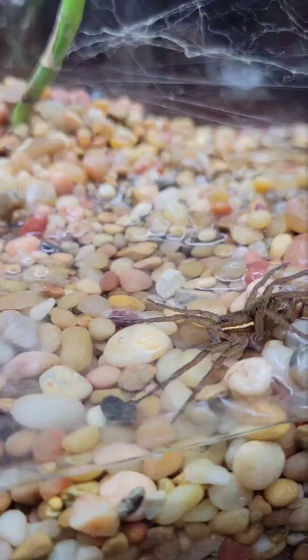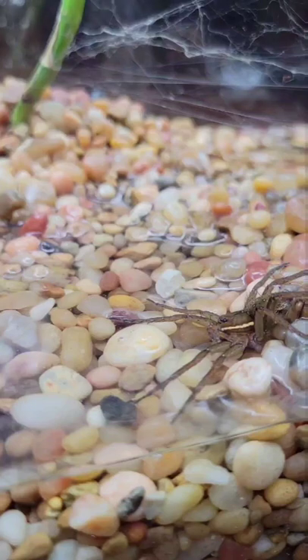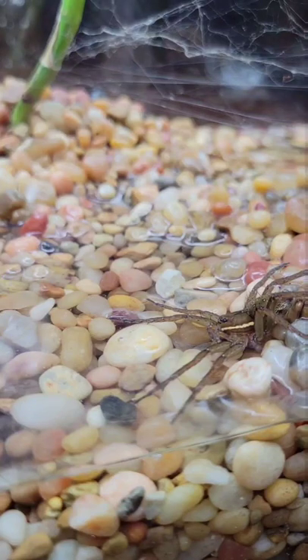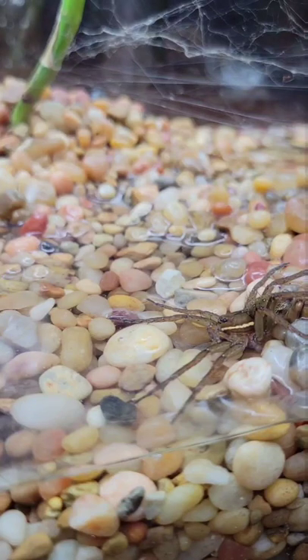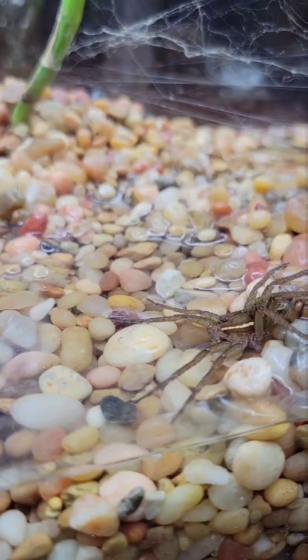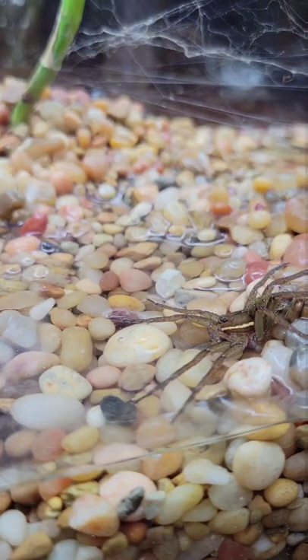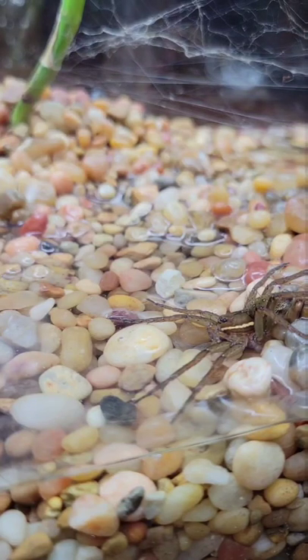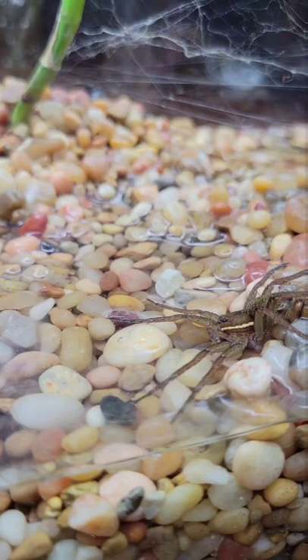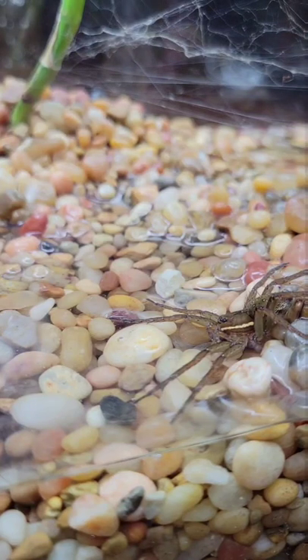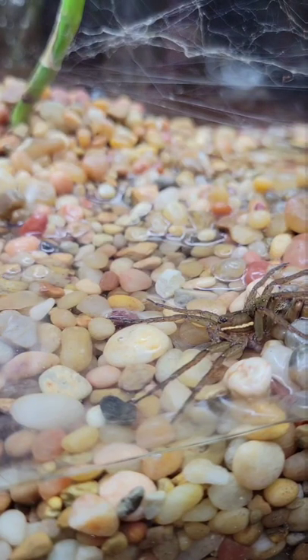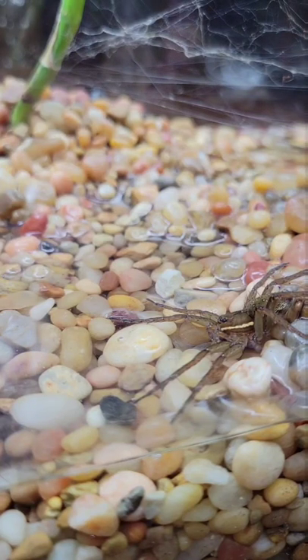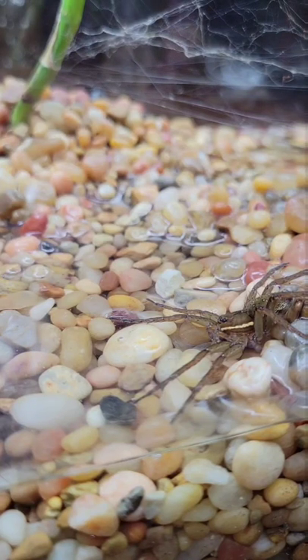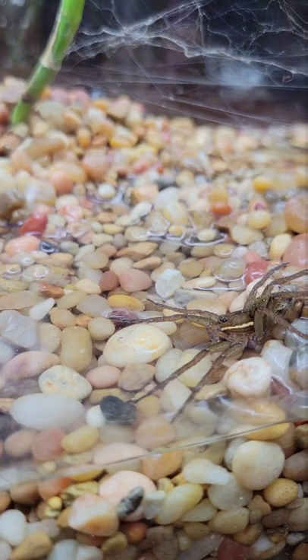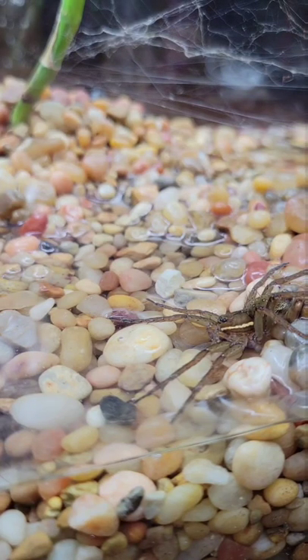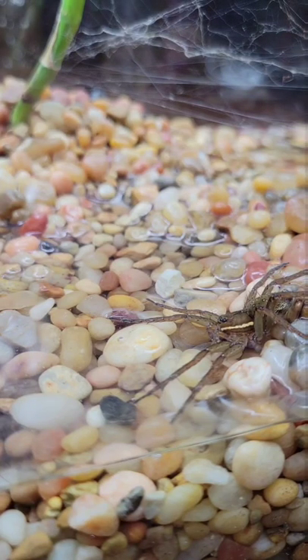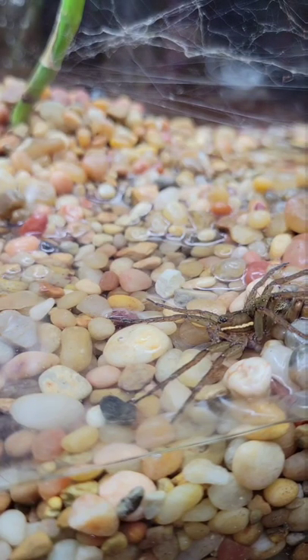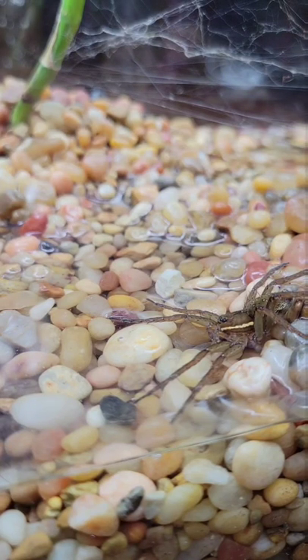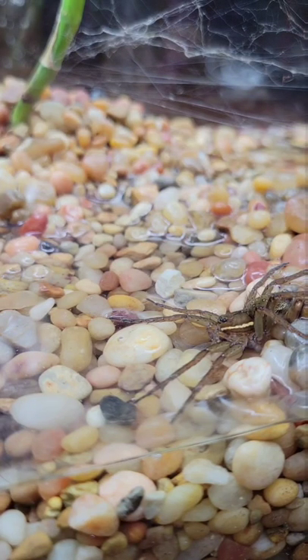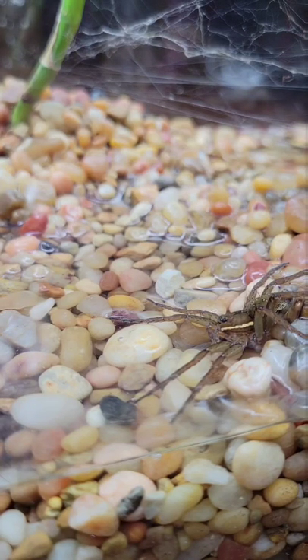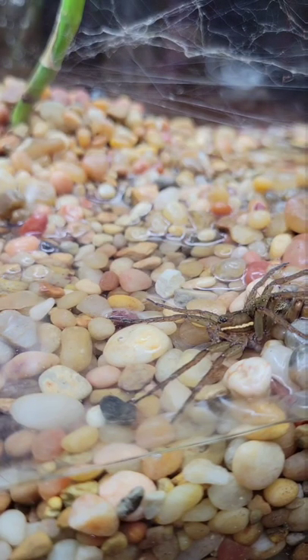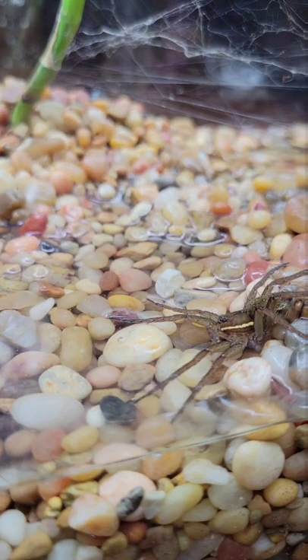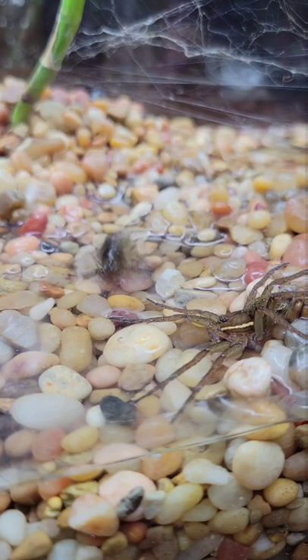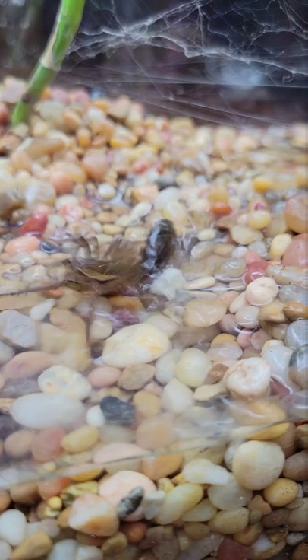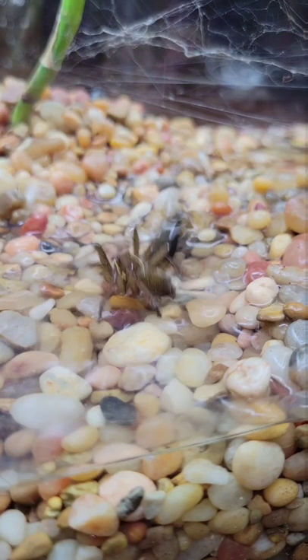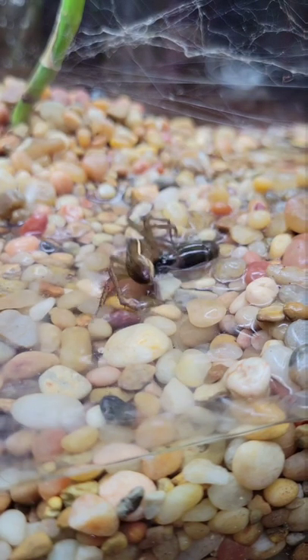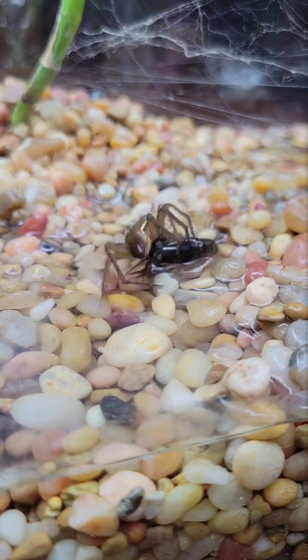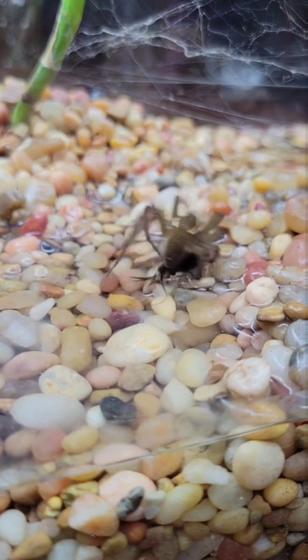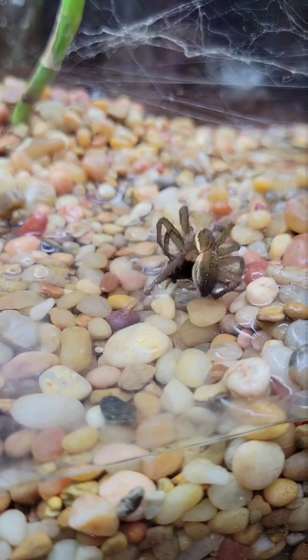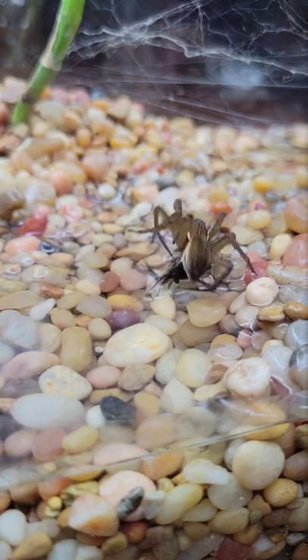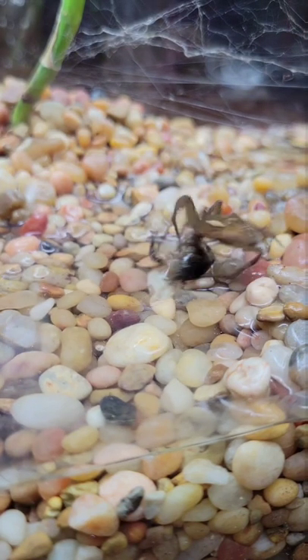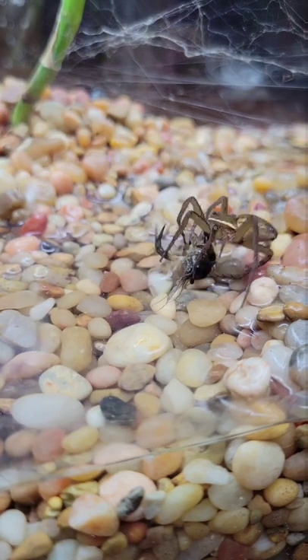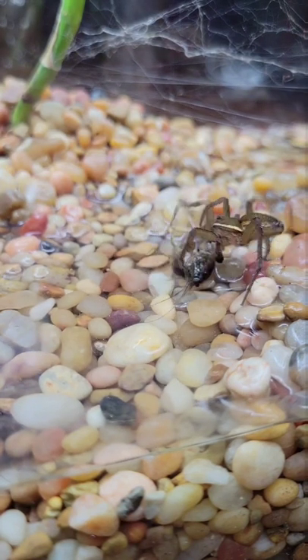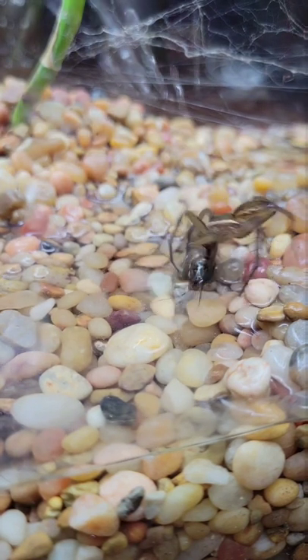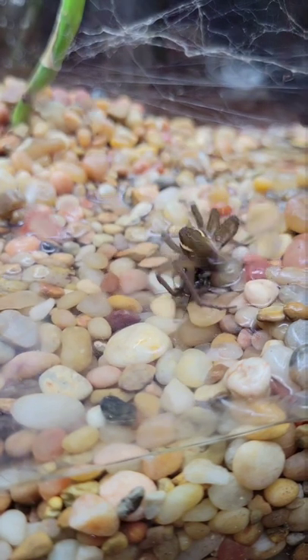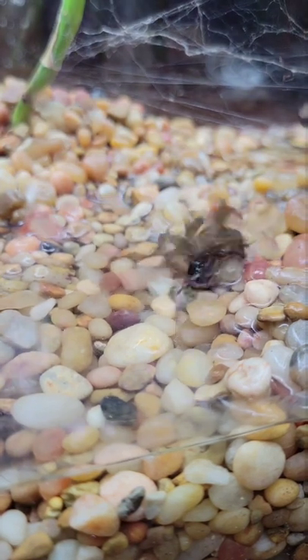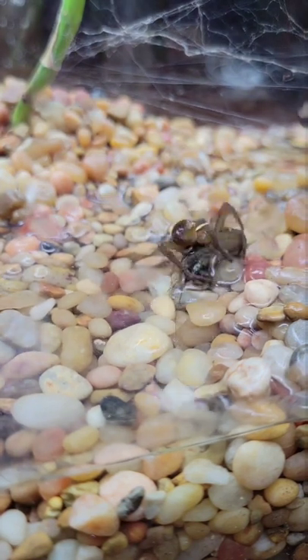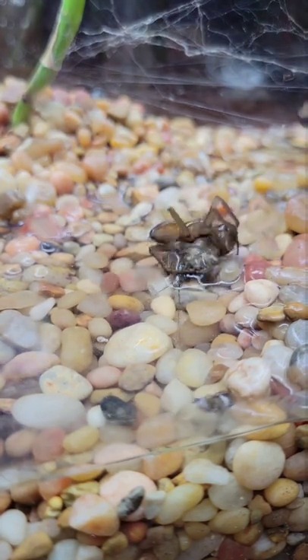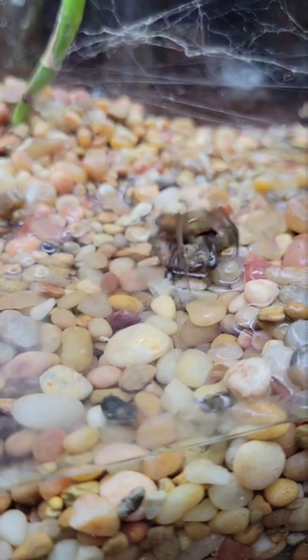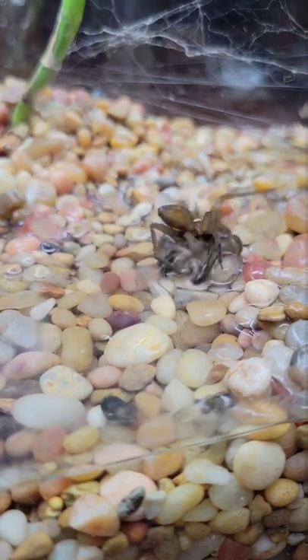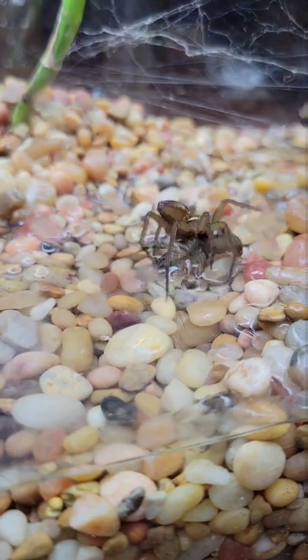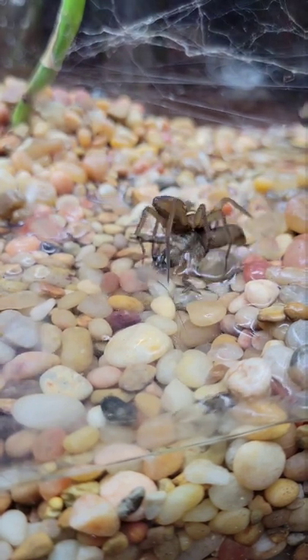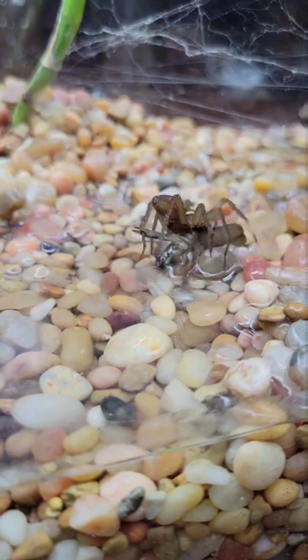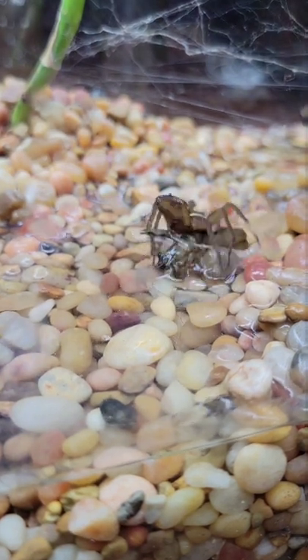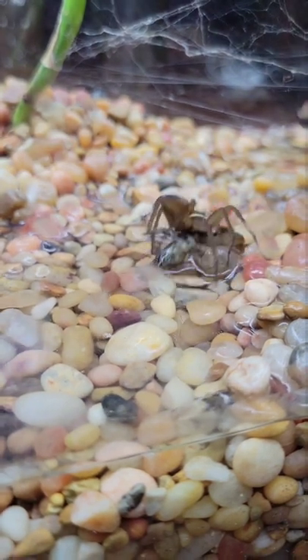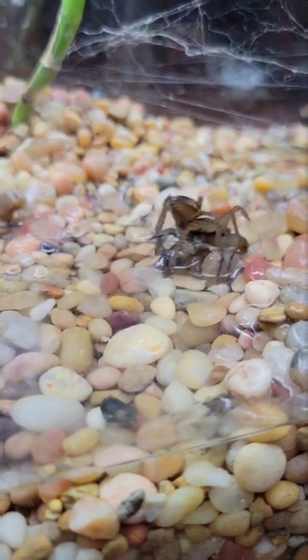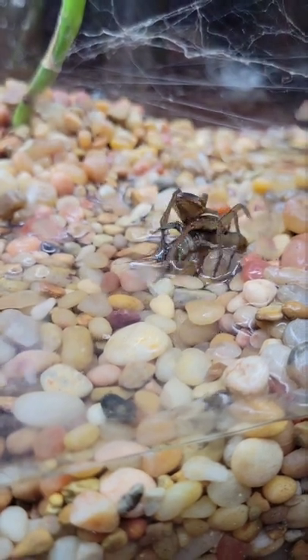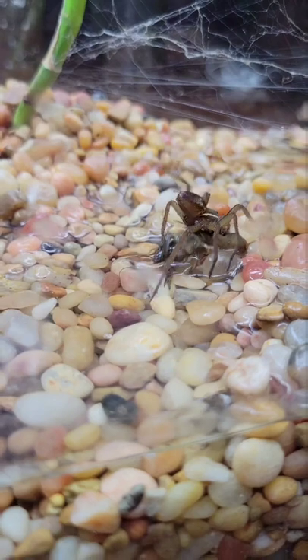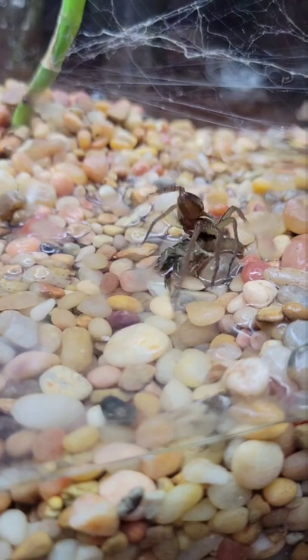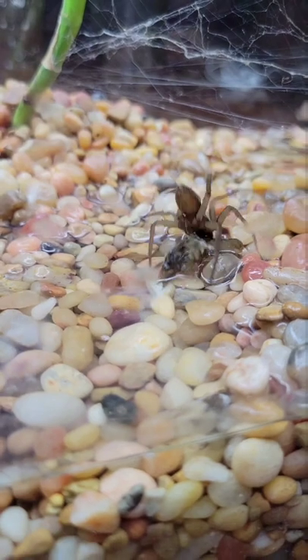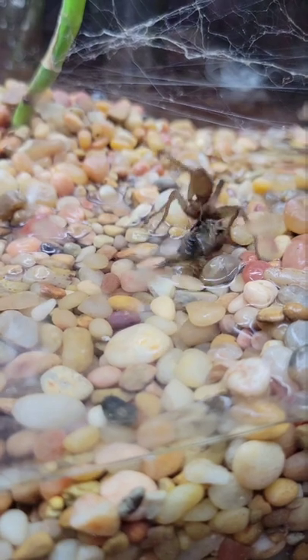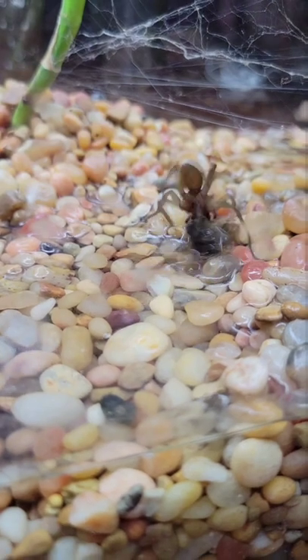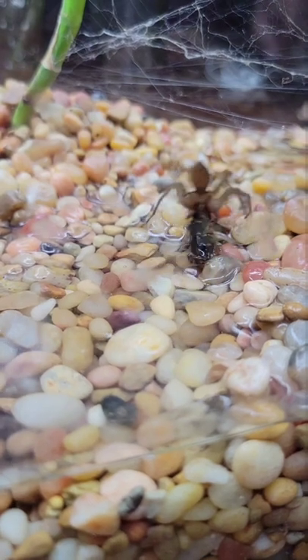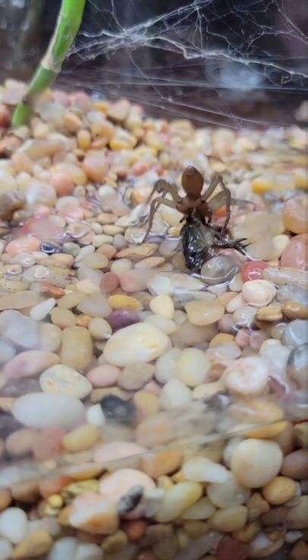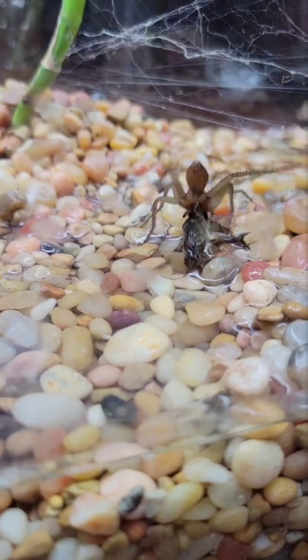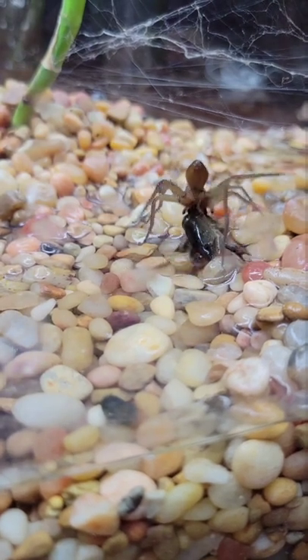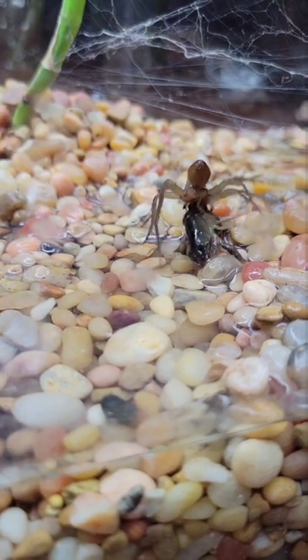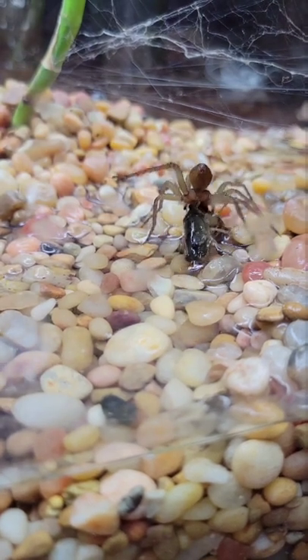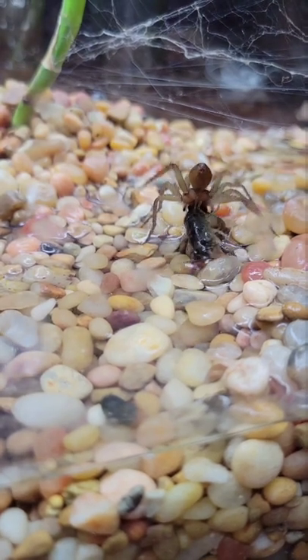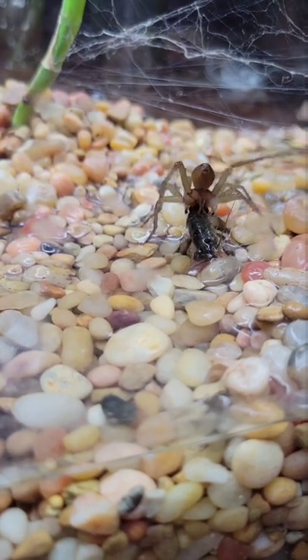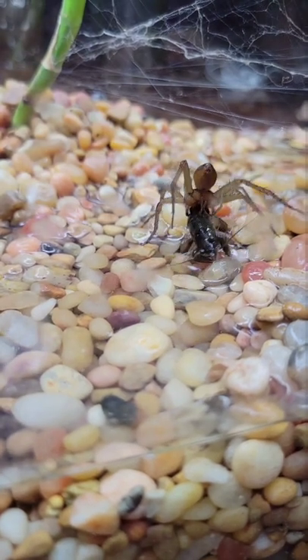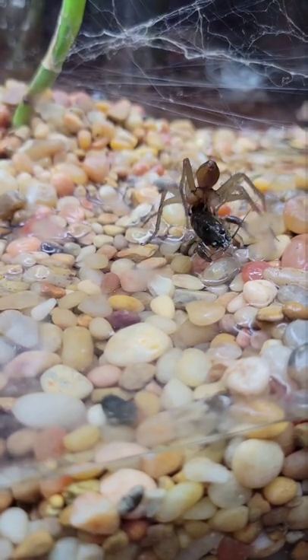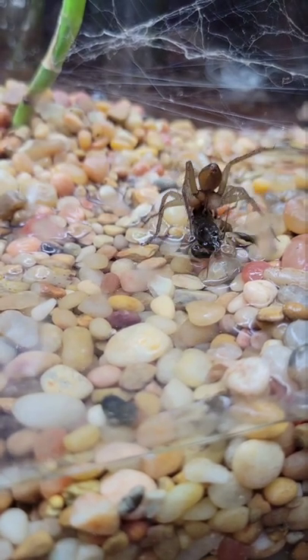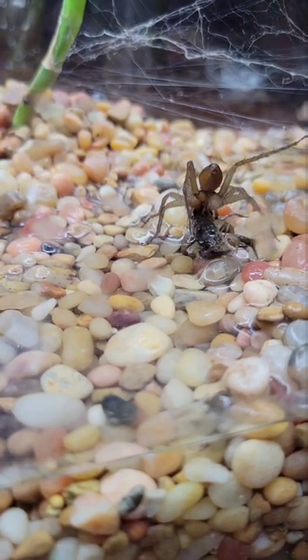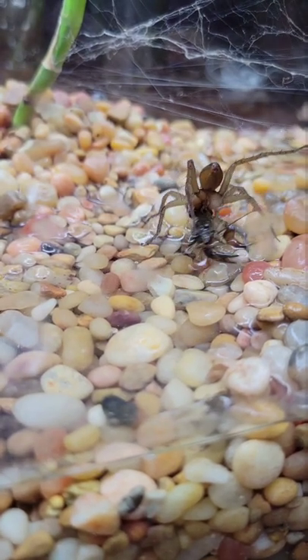Today we're going to be feeding my fishing spider a crawfish. The water is really shallow because last time the spider lost the crawfish in the deep water.